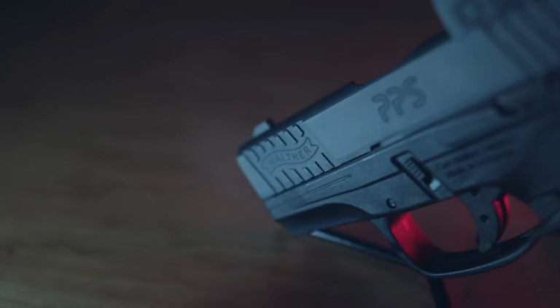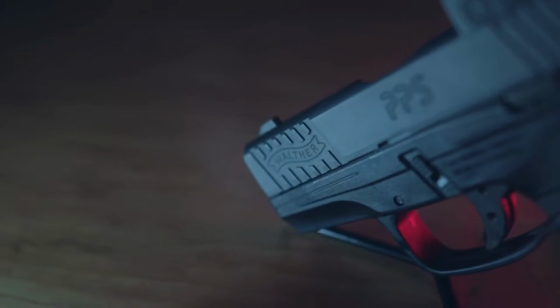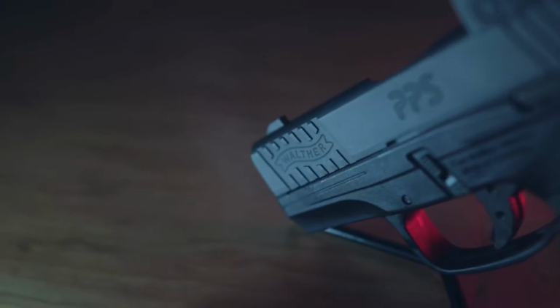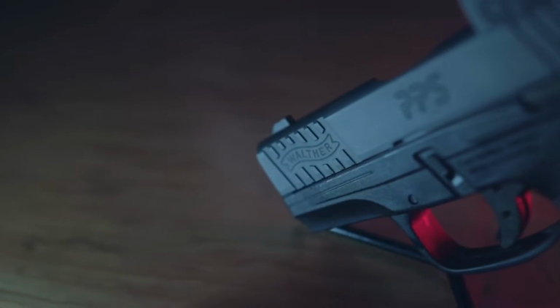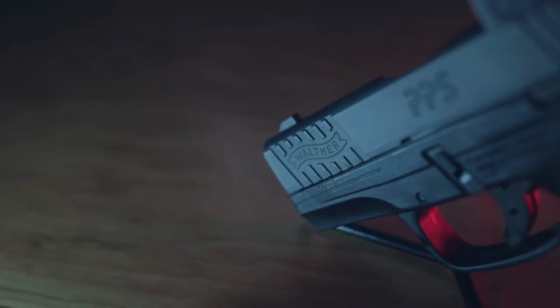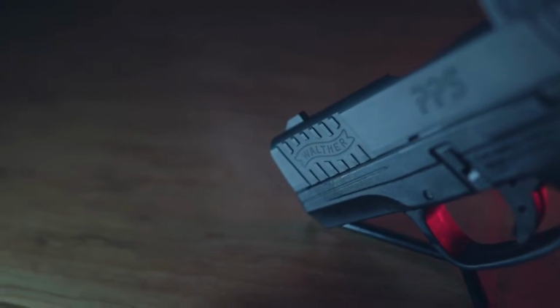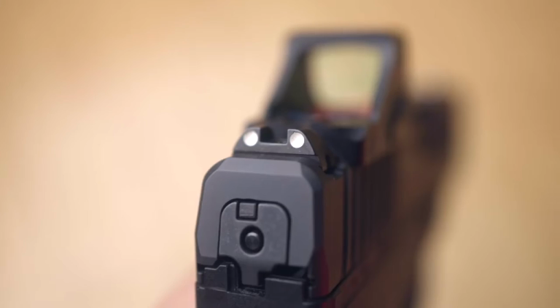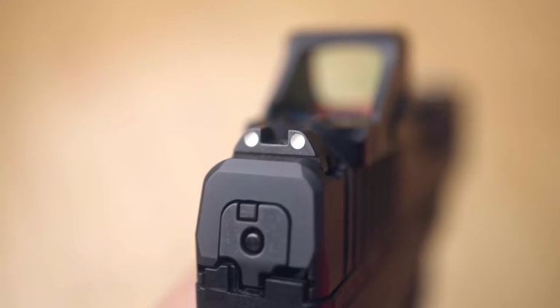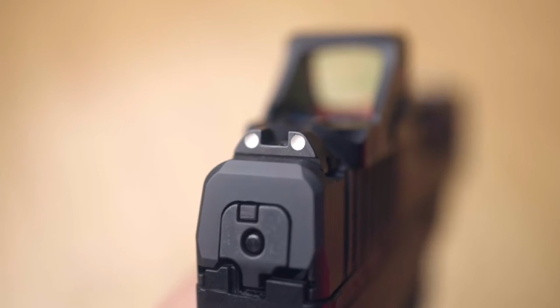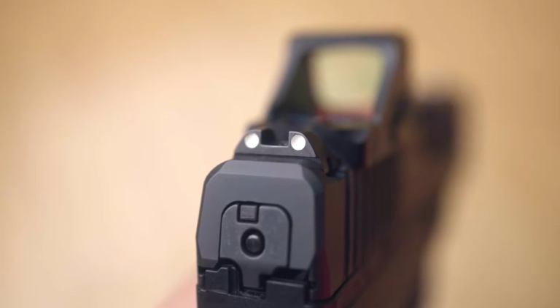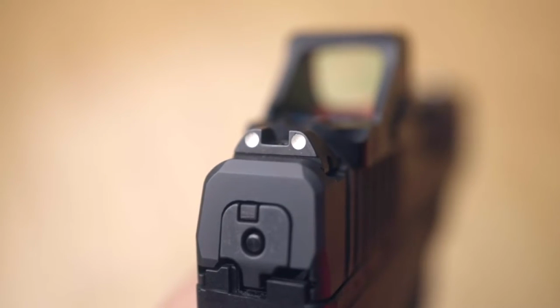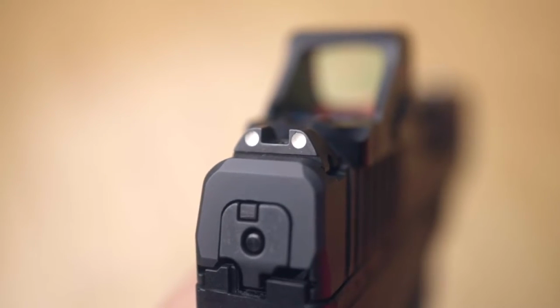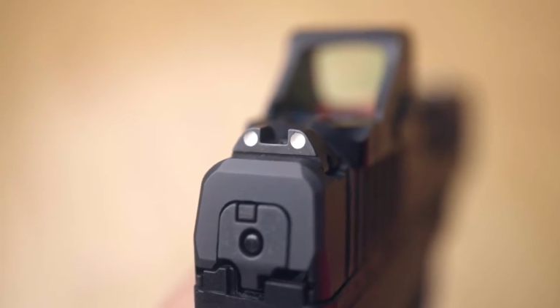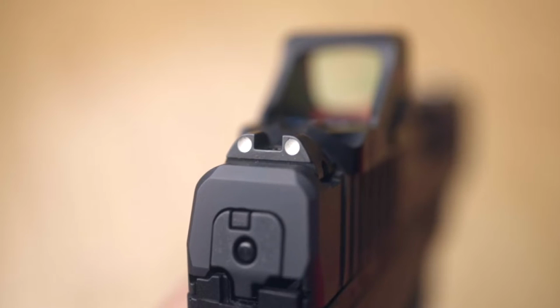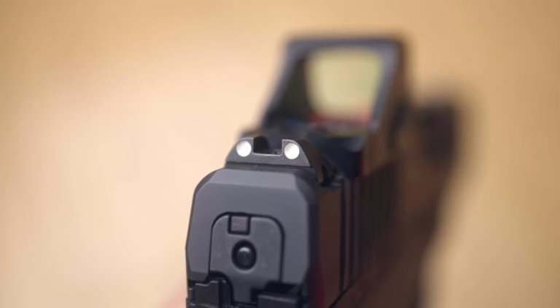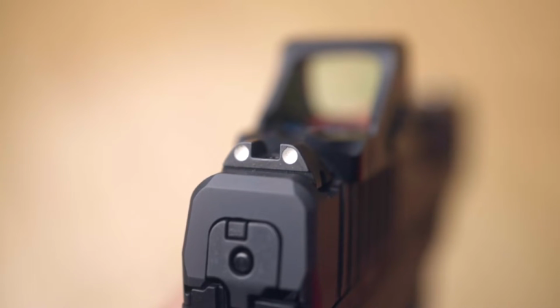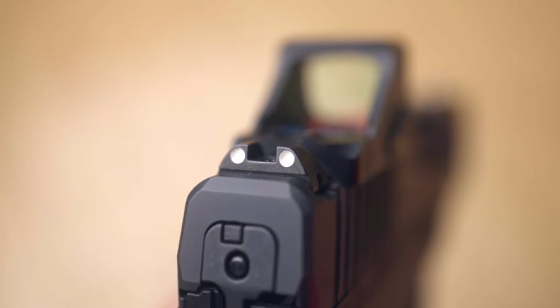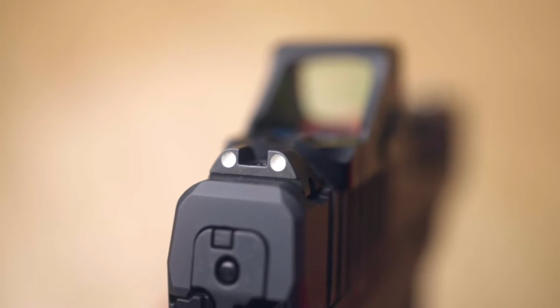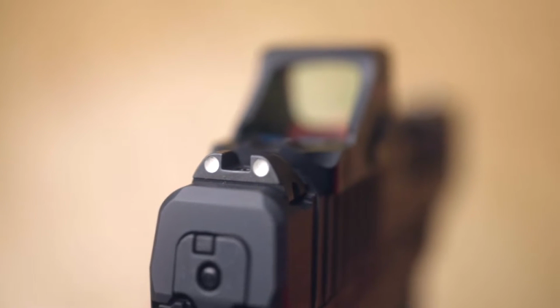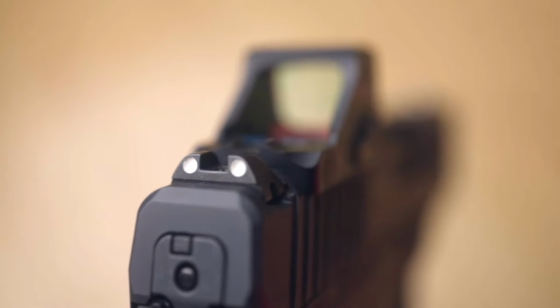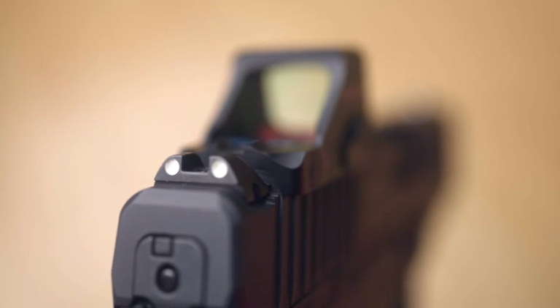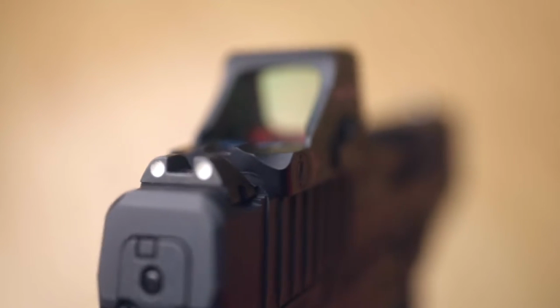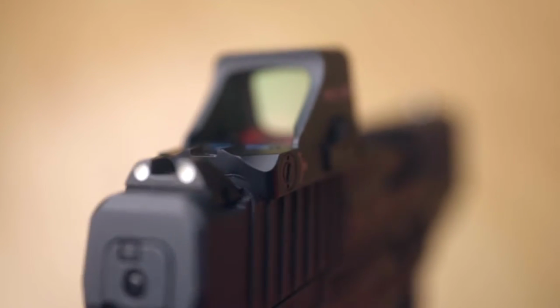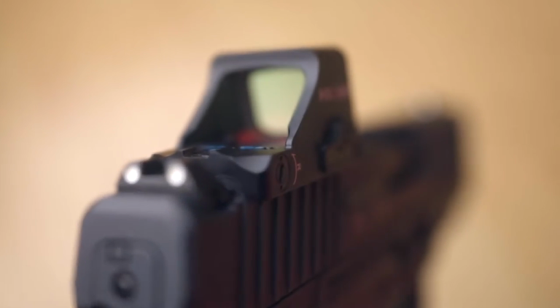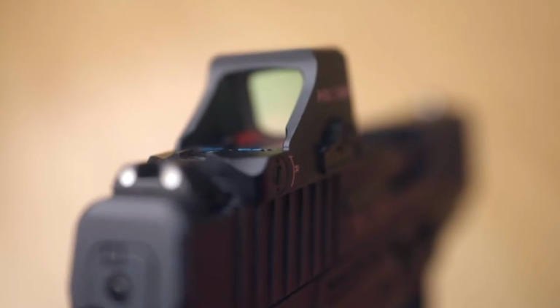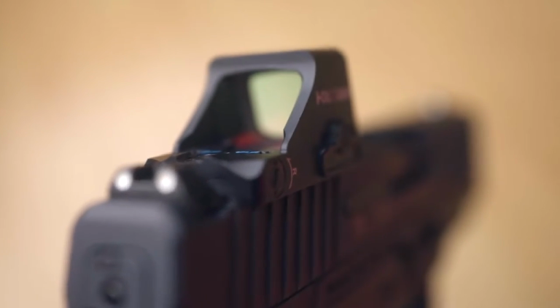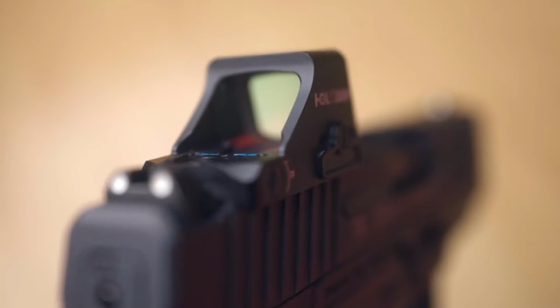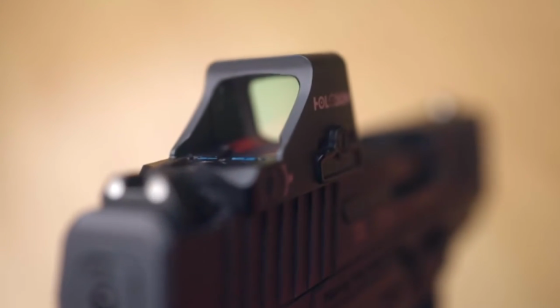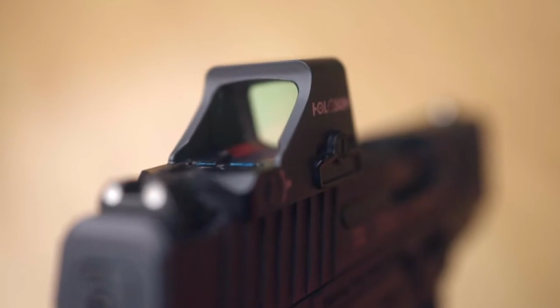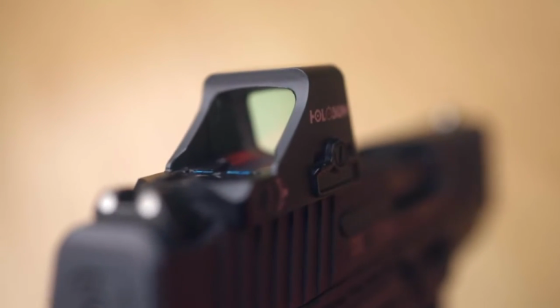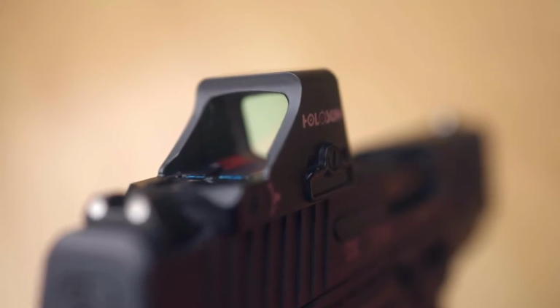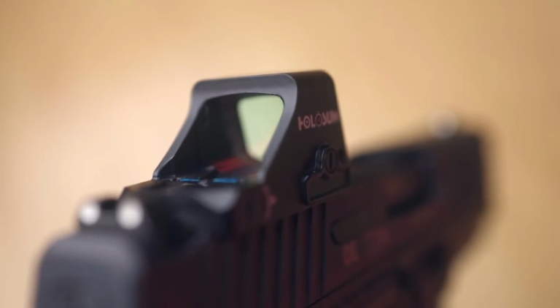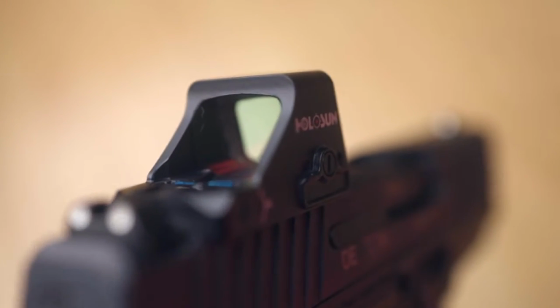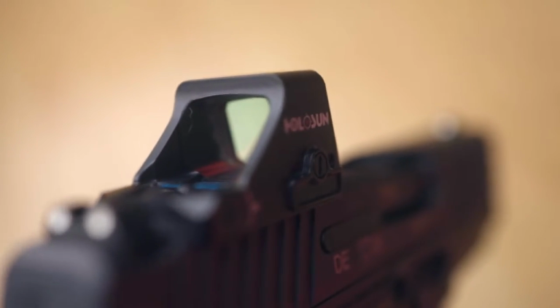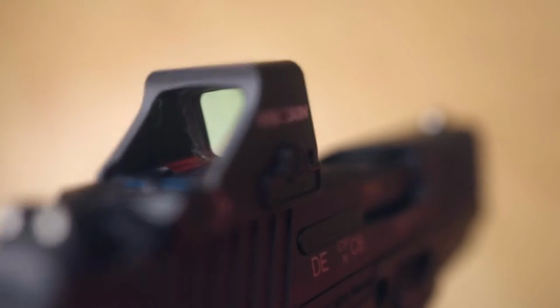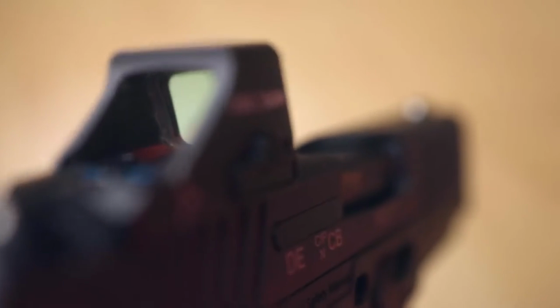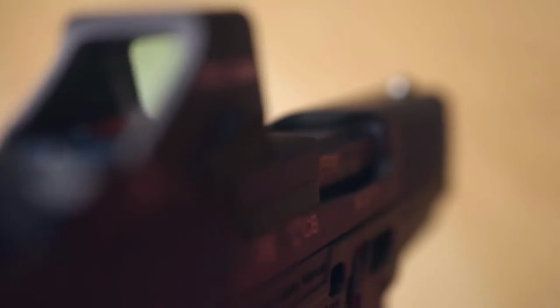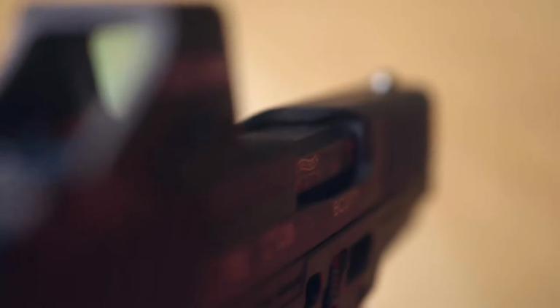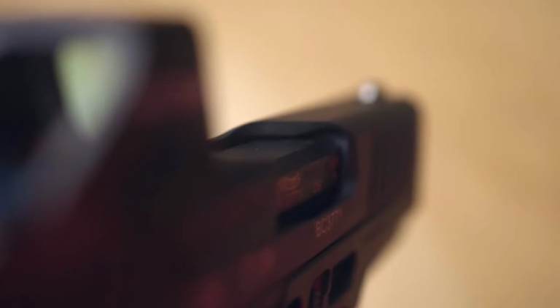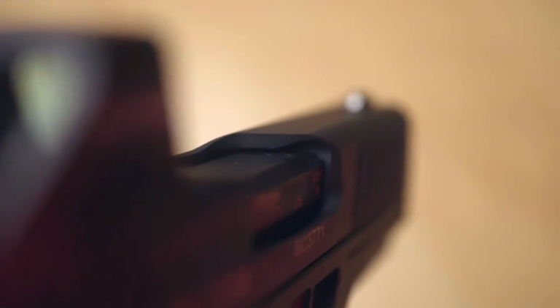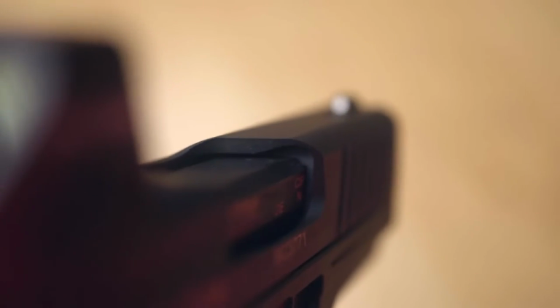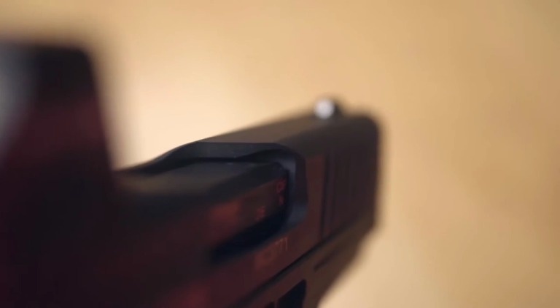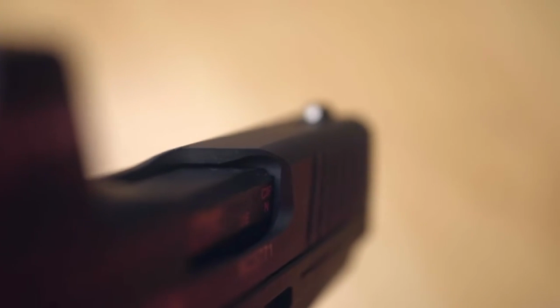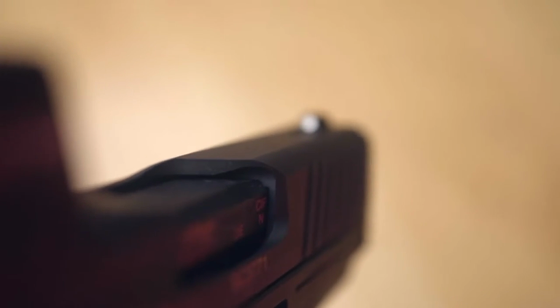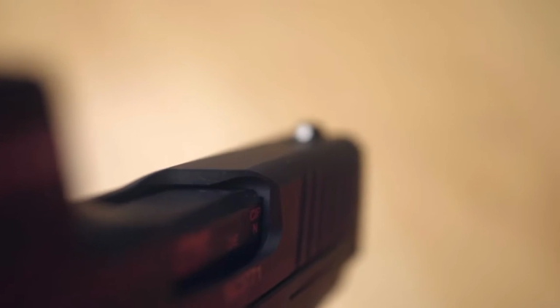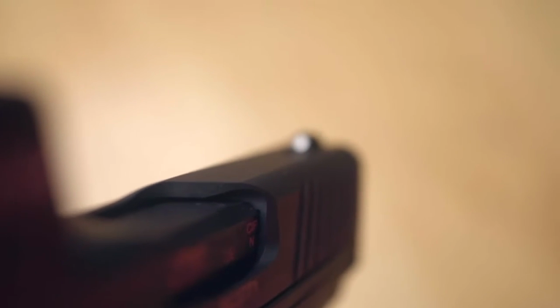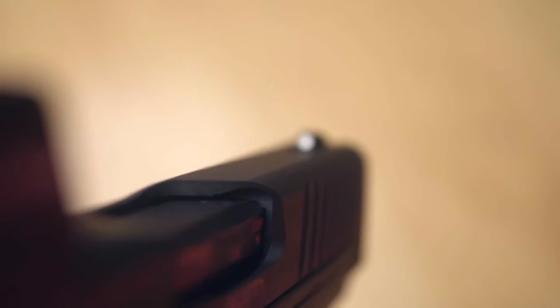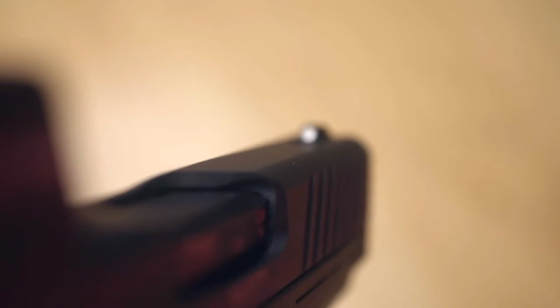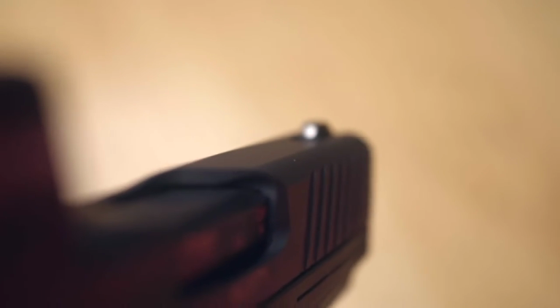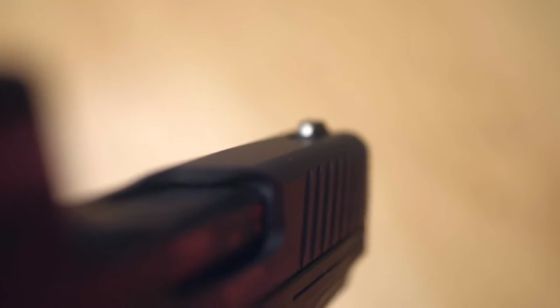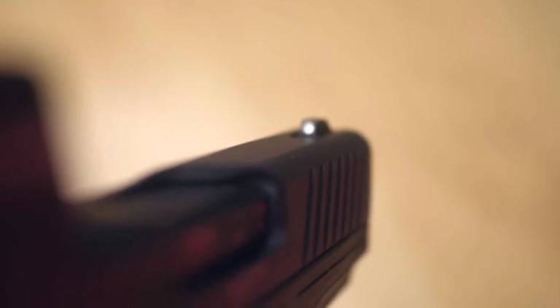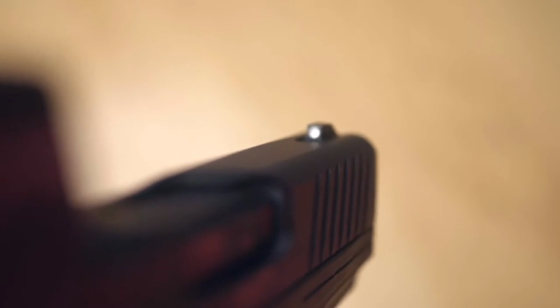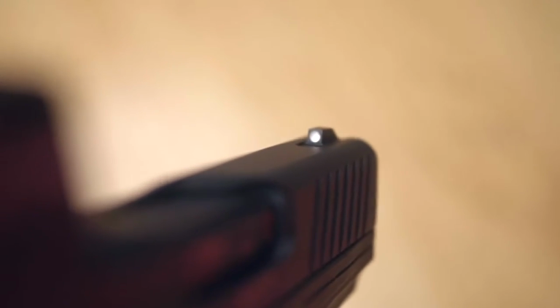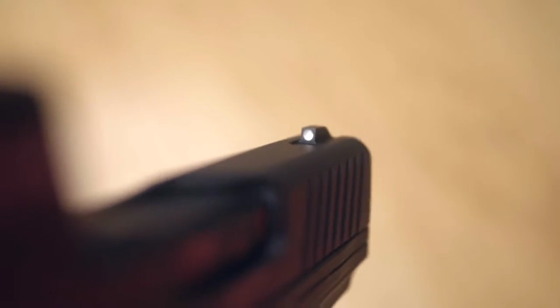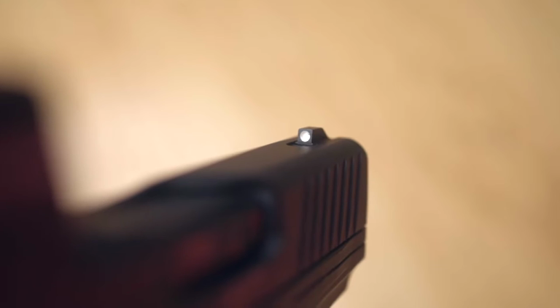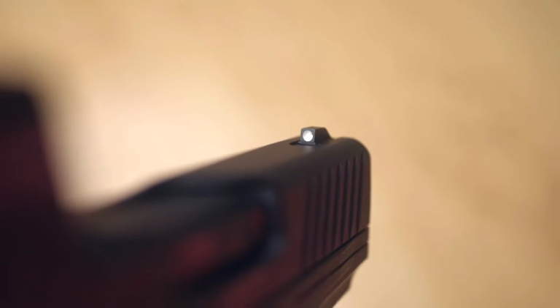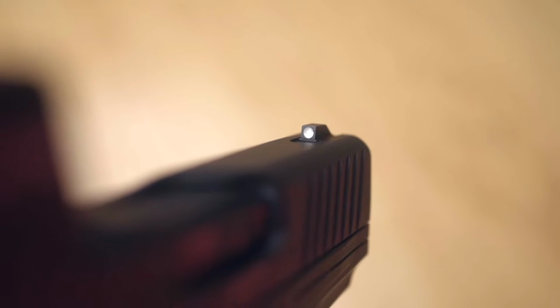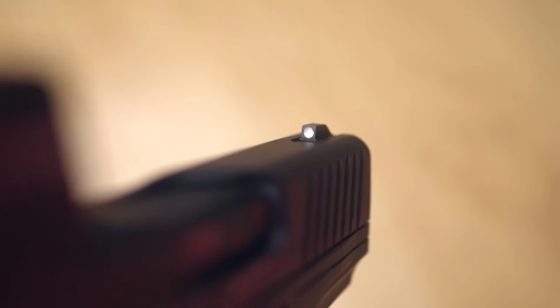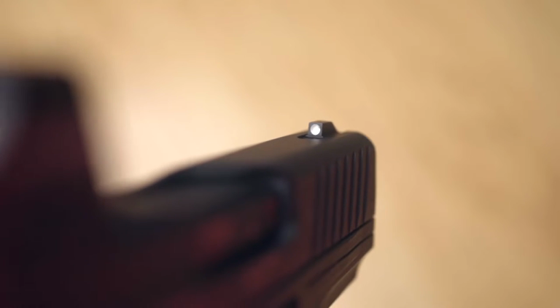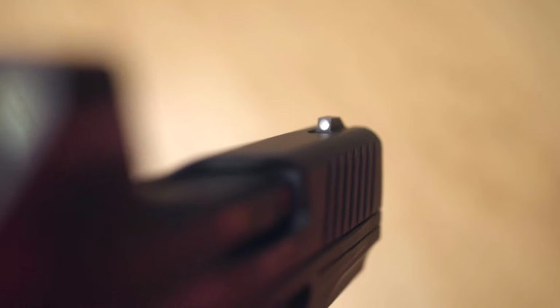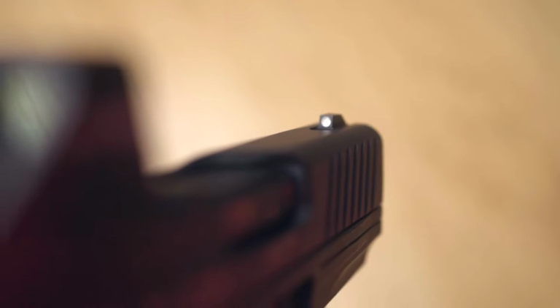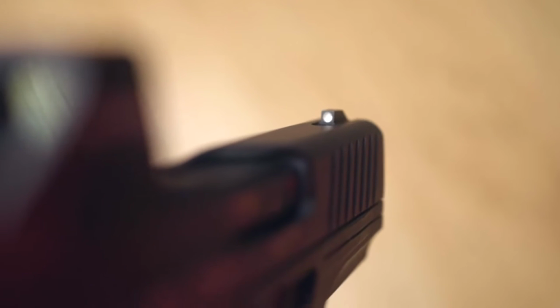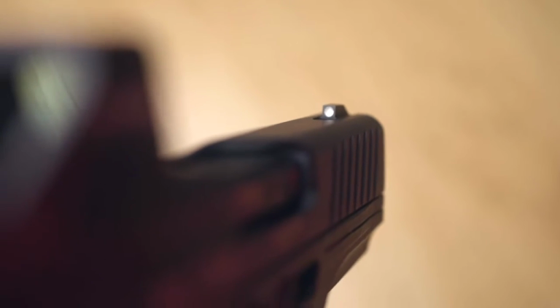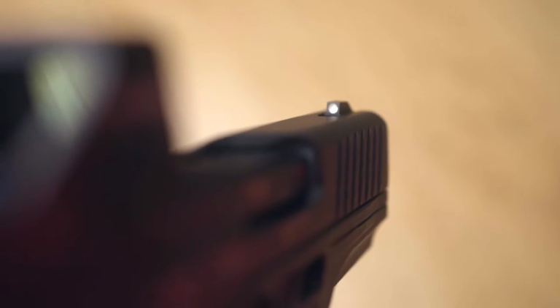The sights are nothing special. They don't even really co-witness with the Holosun, but they're easily swapped out with a wide variety of replacements.